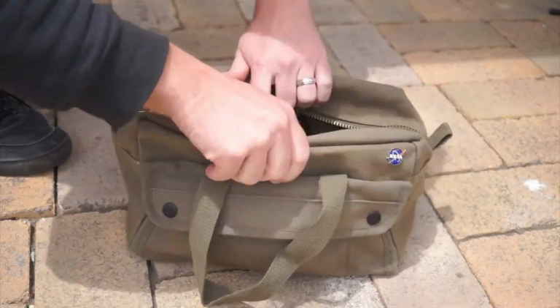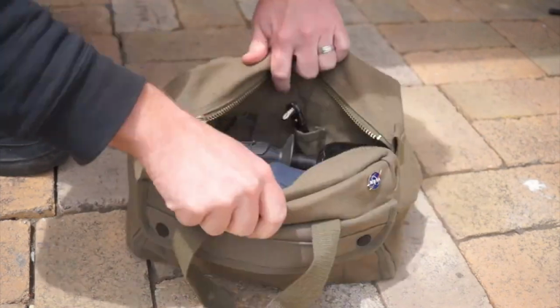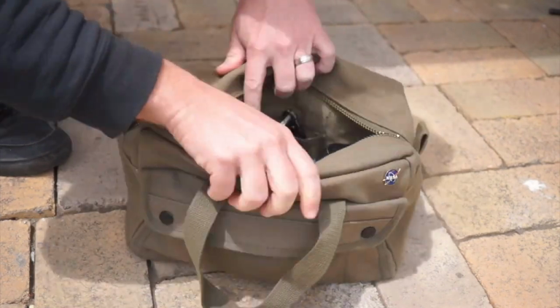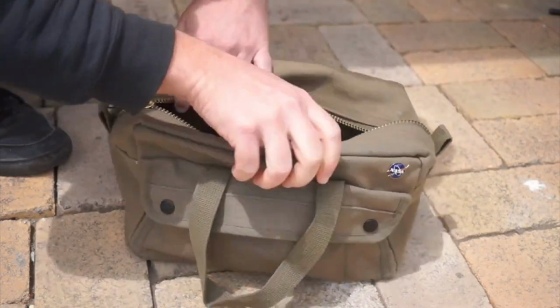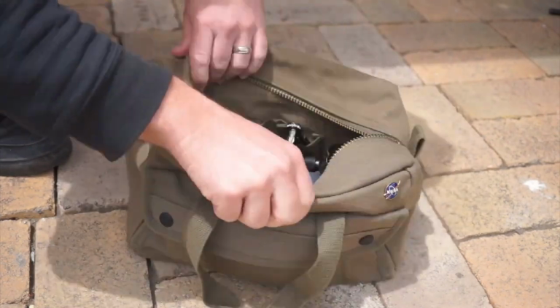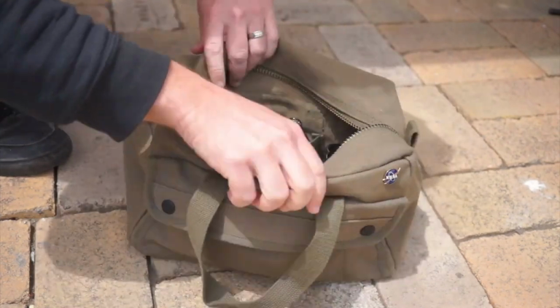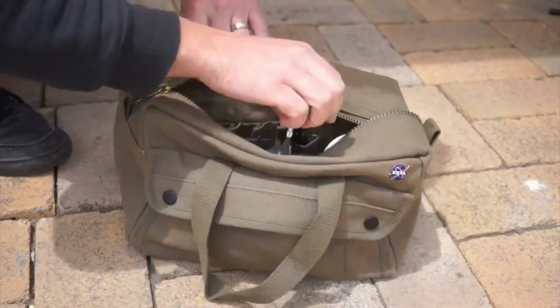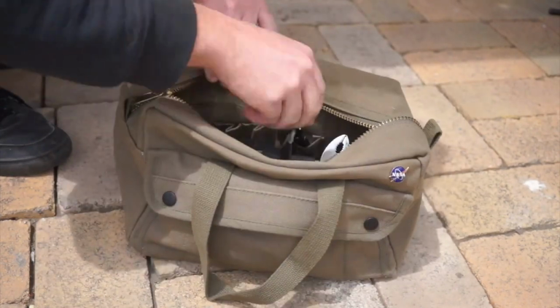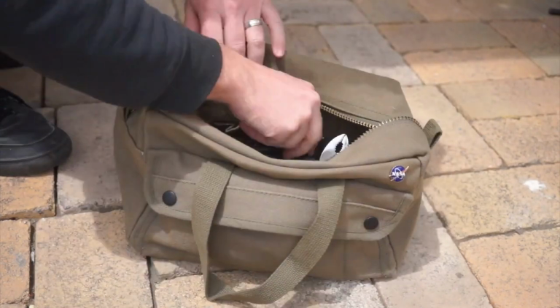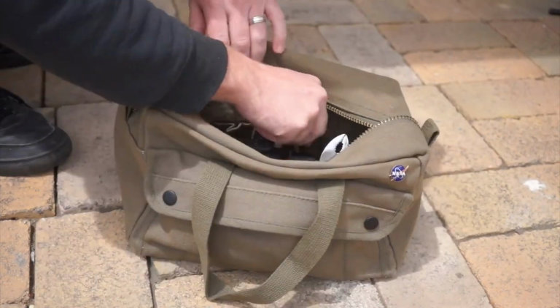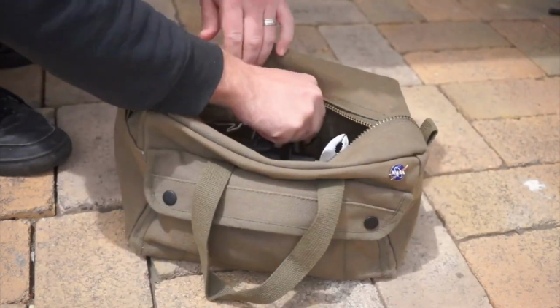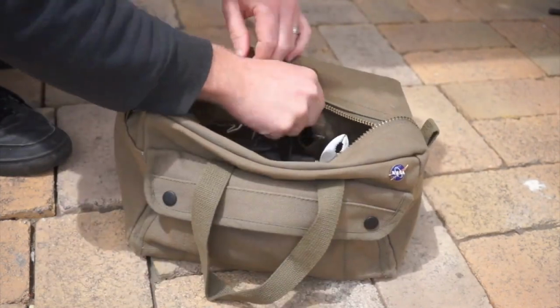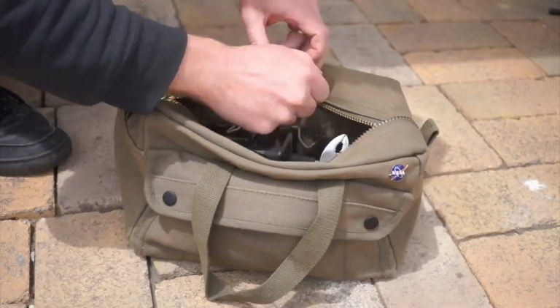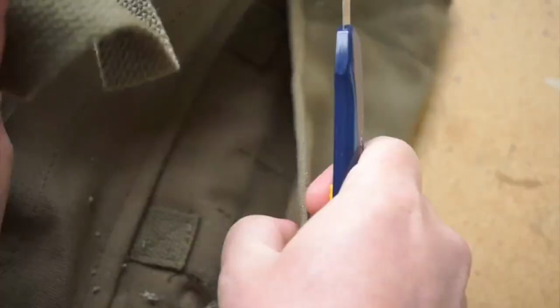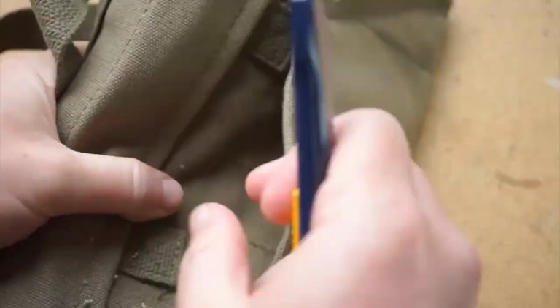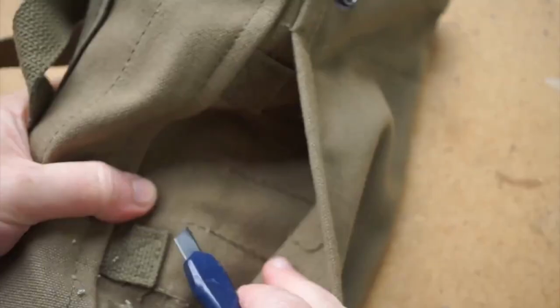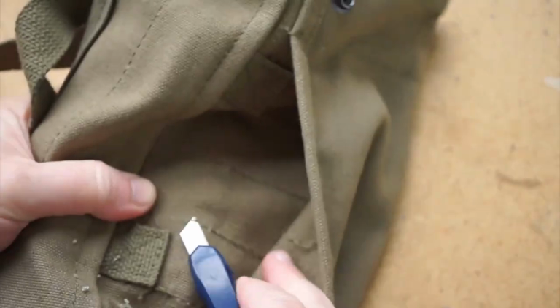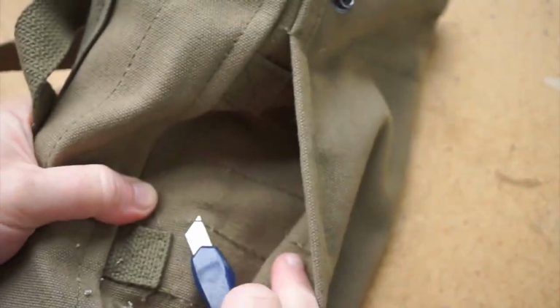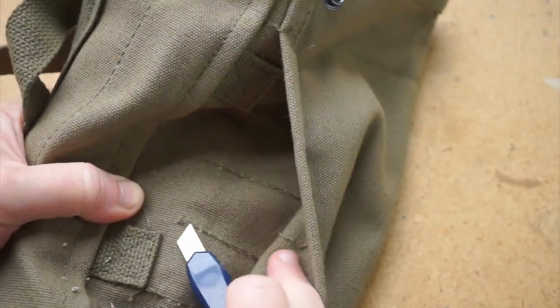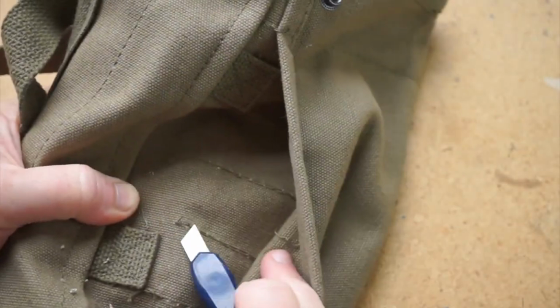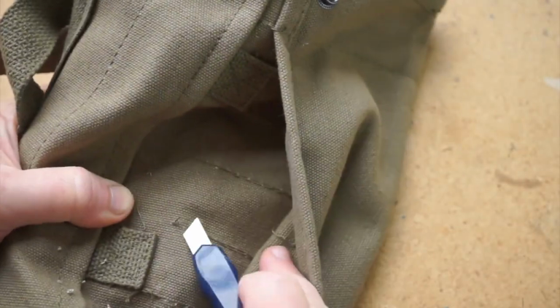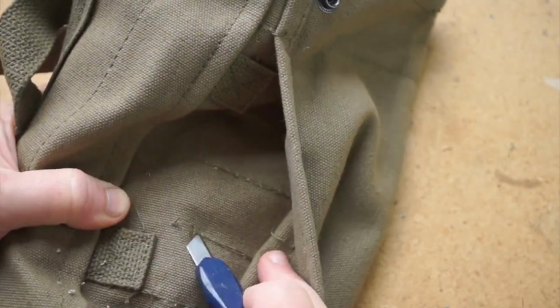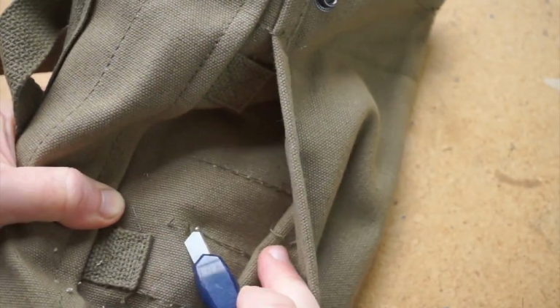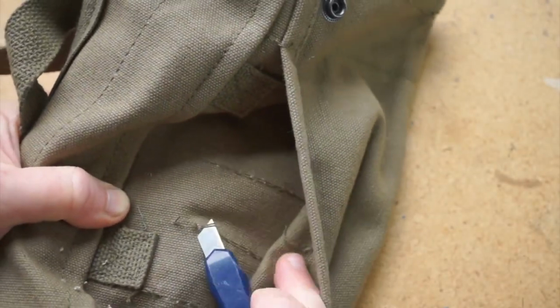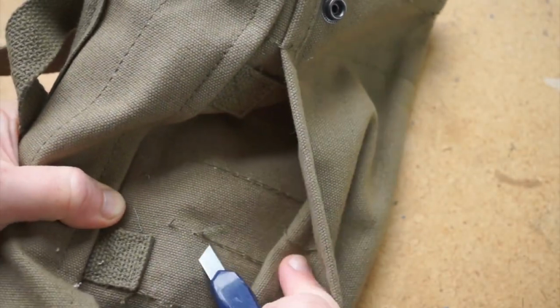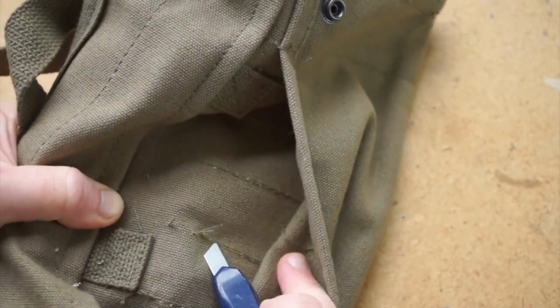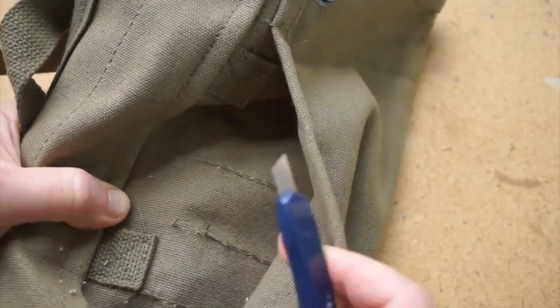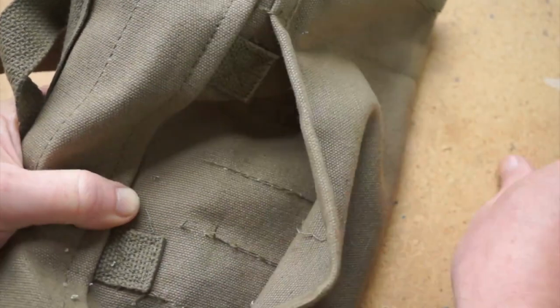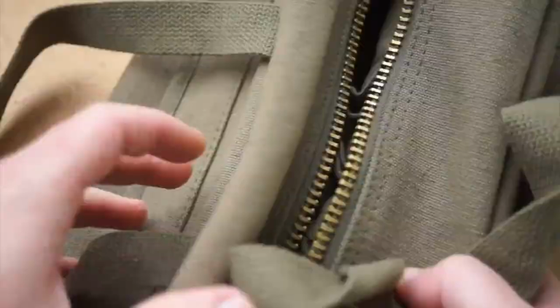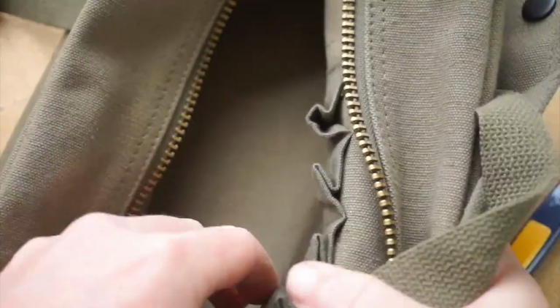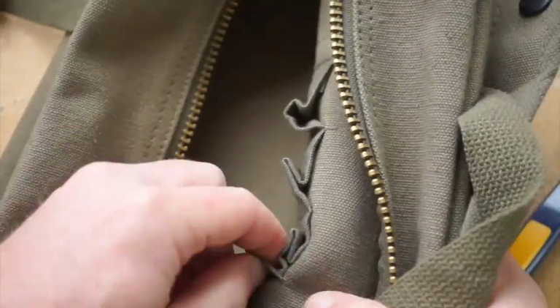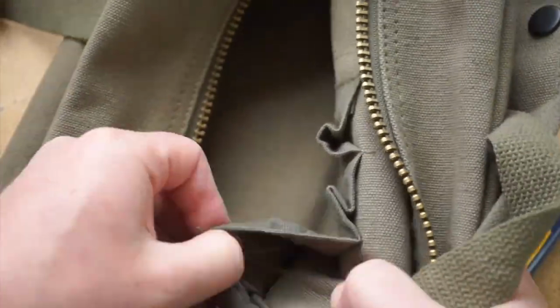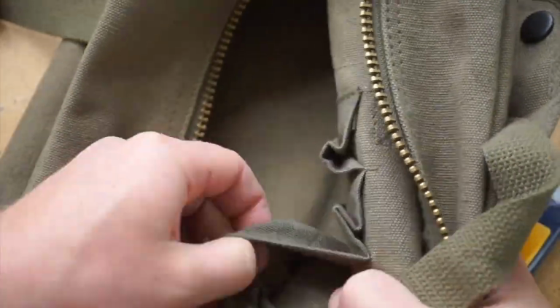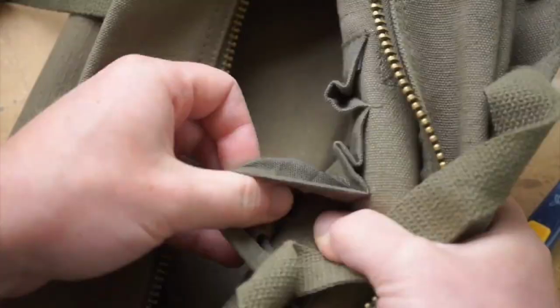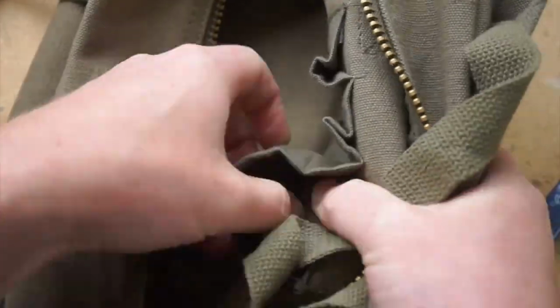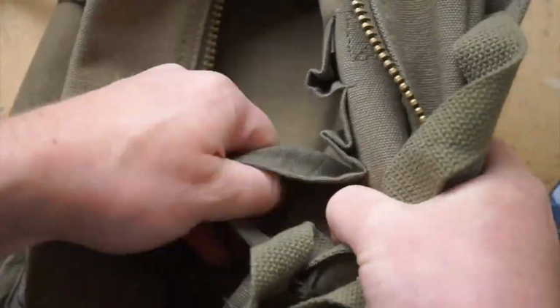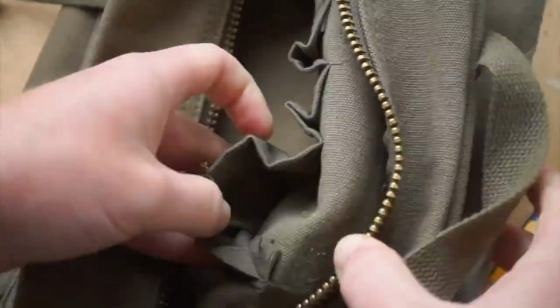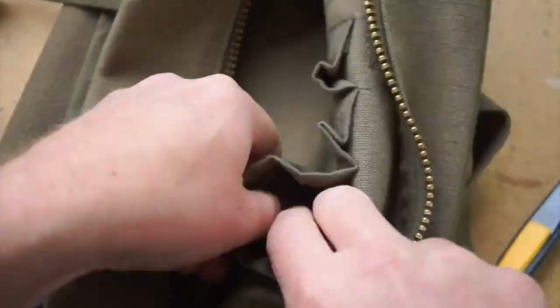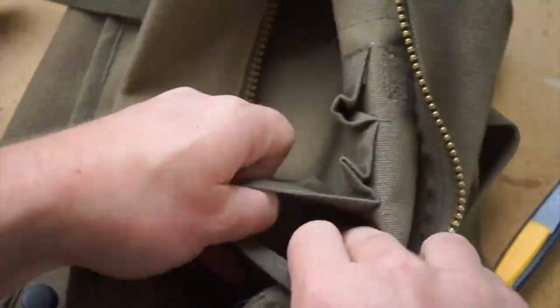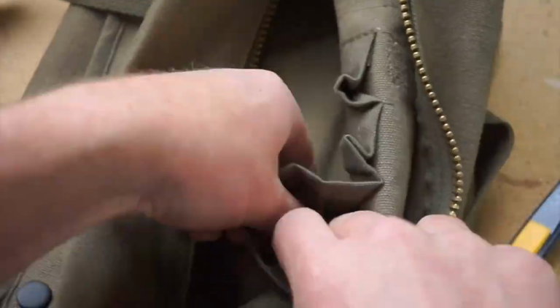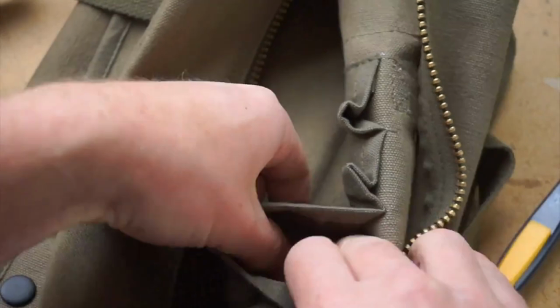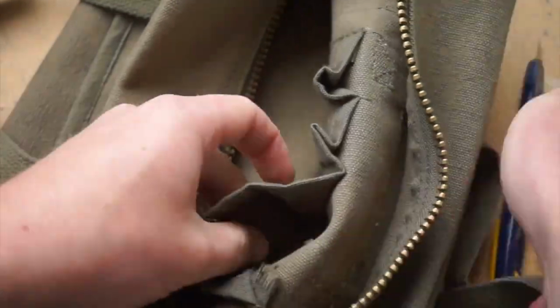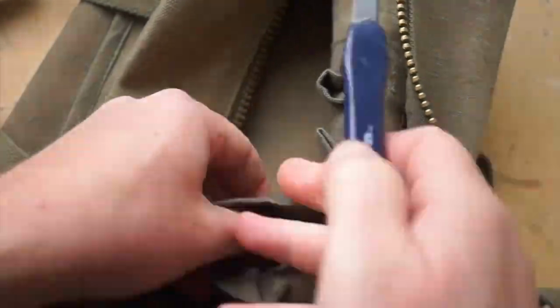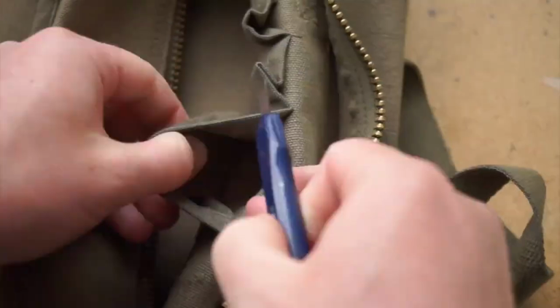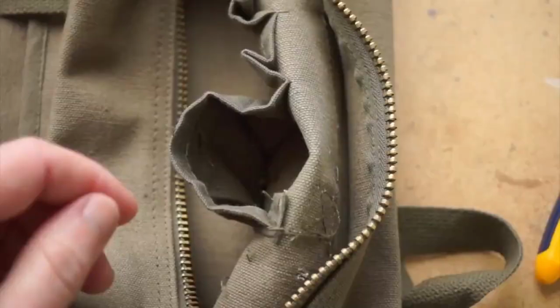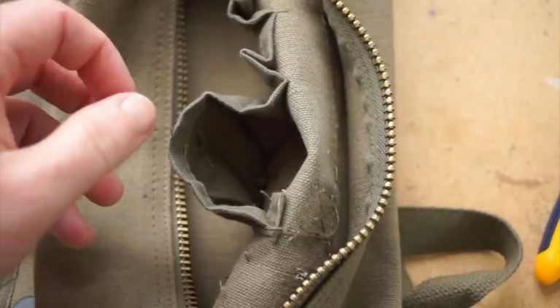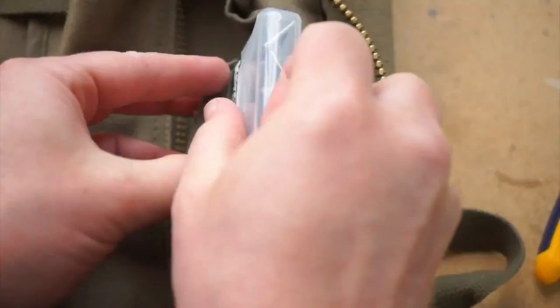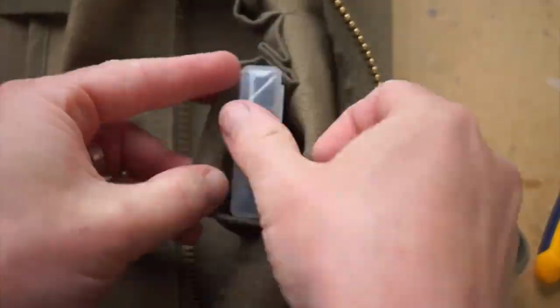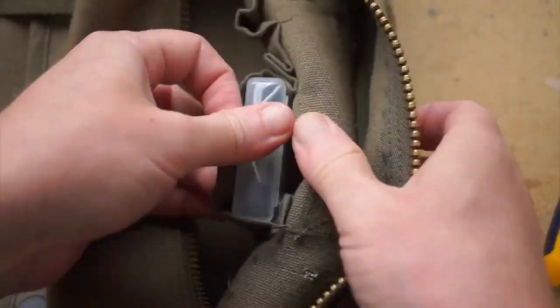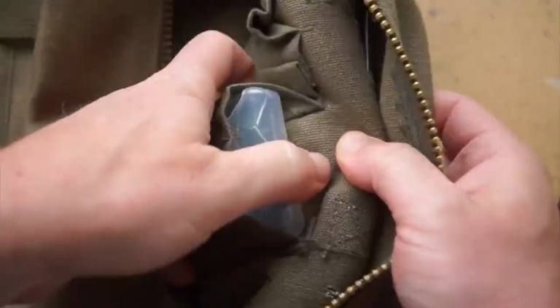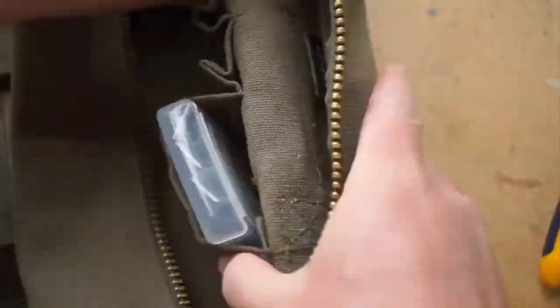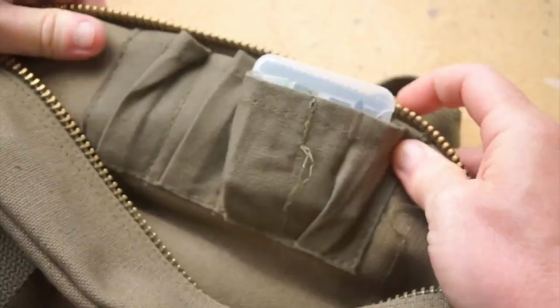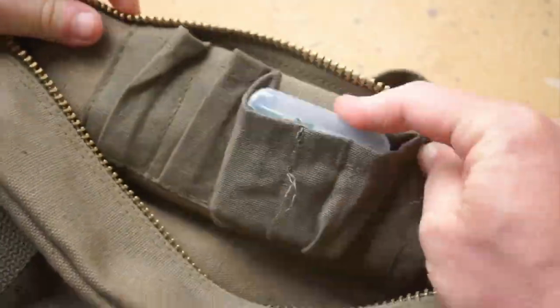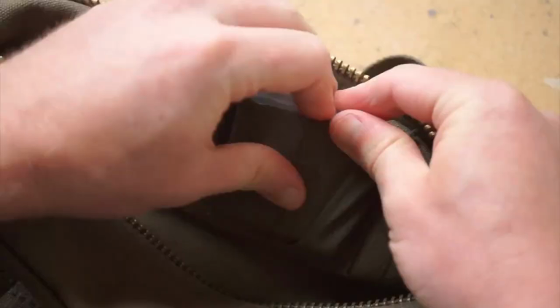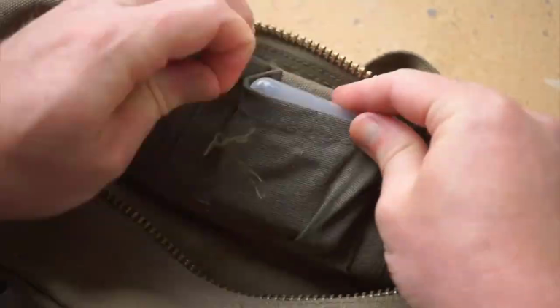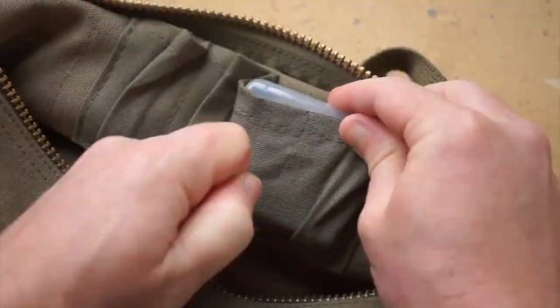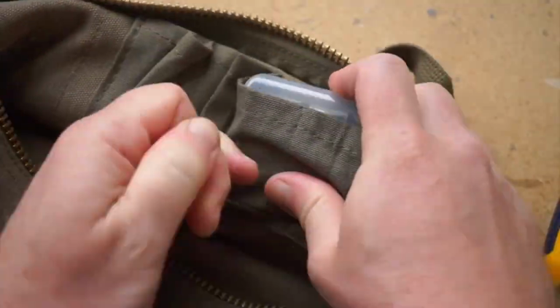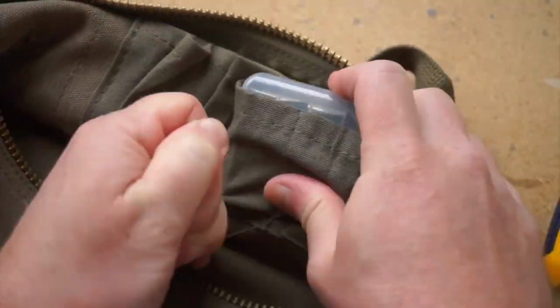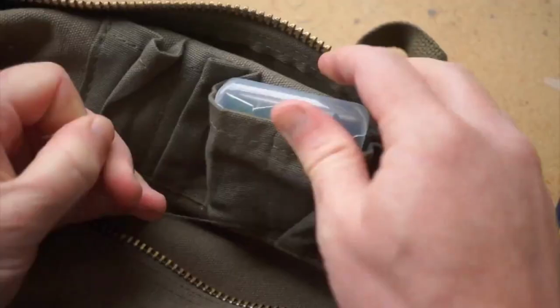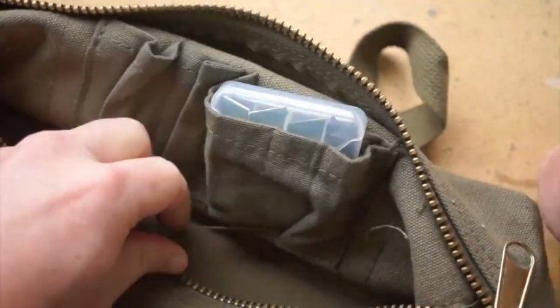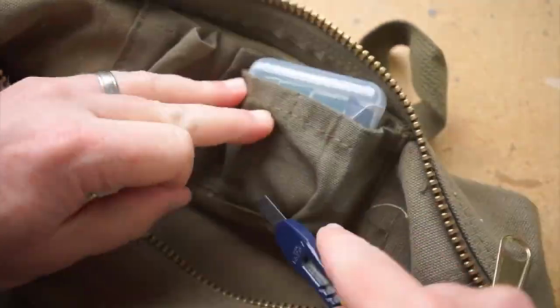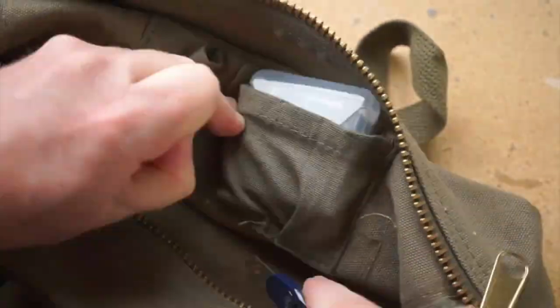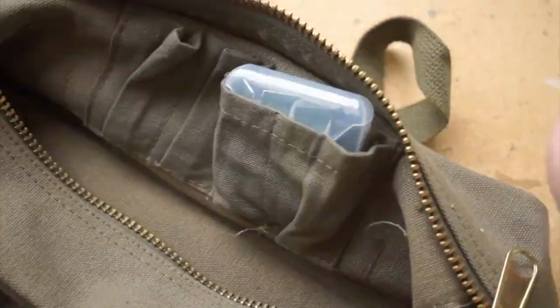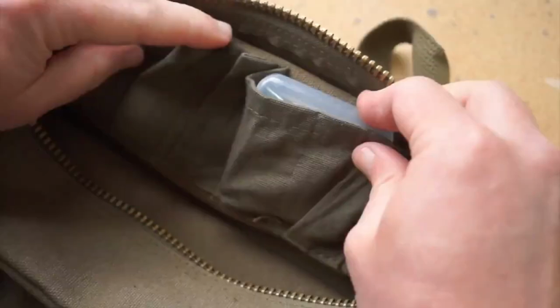I wish the inside pockets would hold tools better, but at $16, there's no reason not to cut out stitches and rework pockets for what you need.